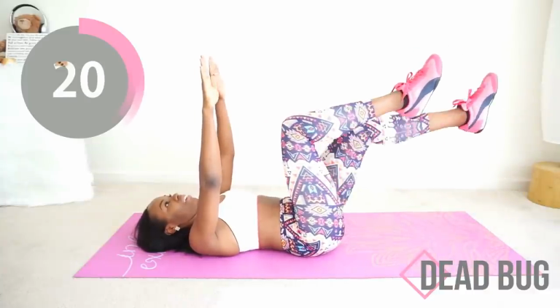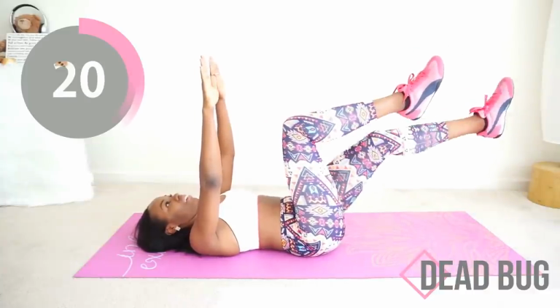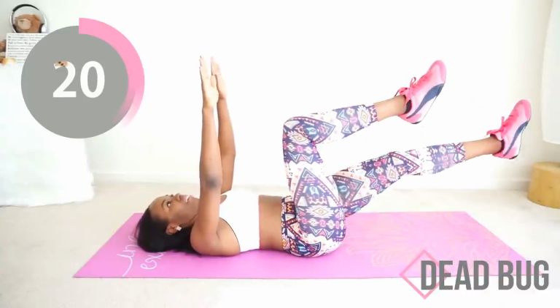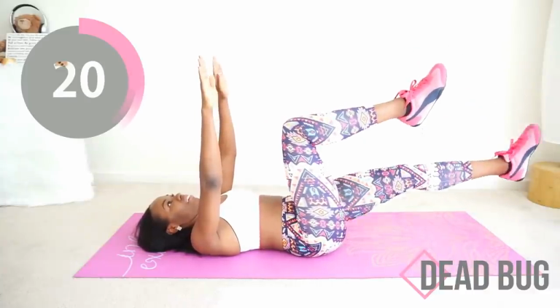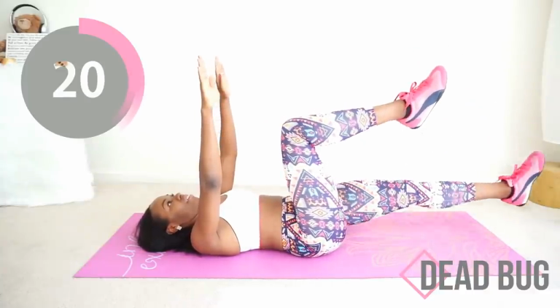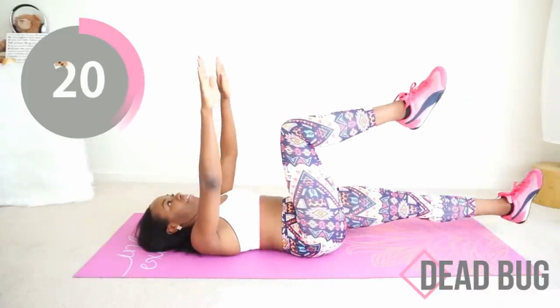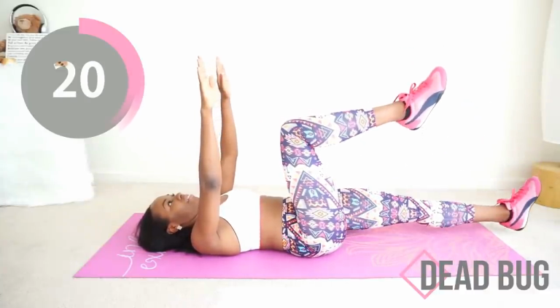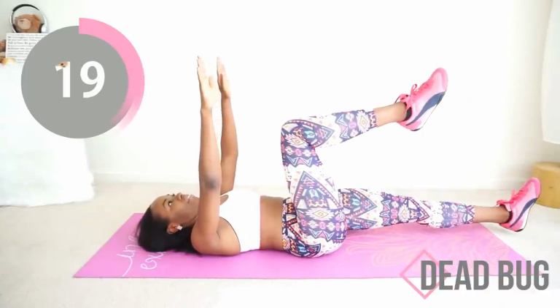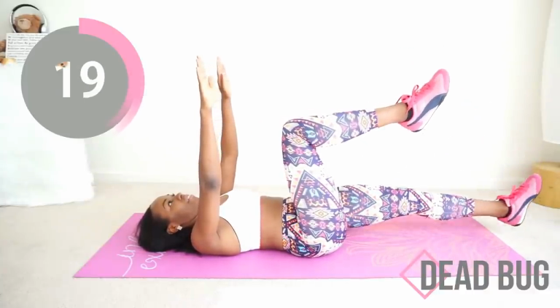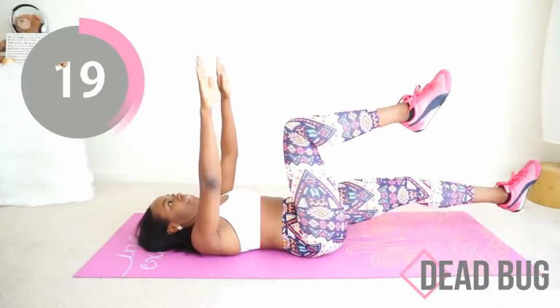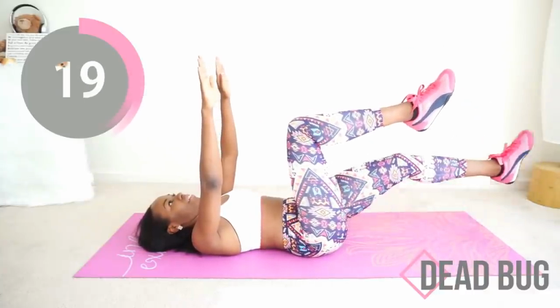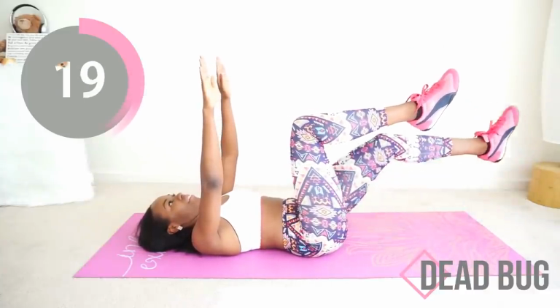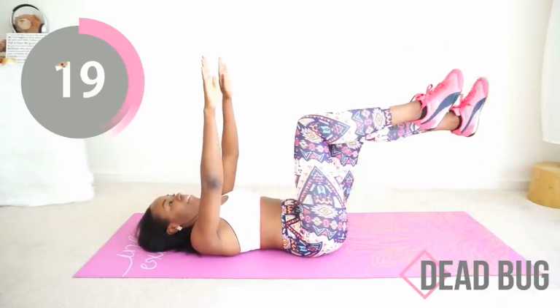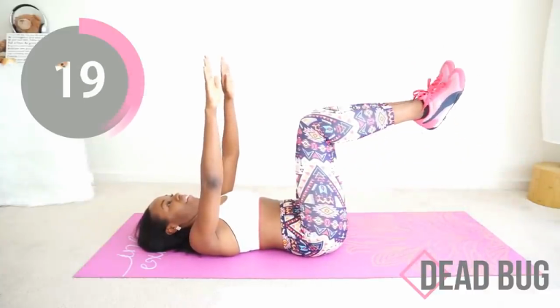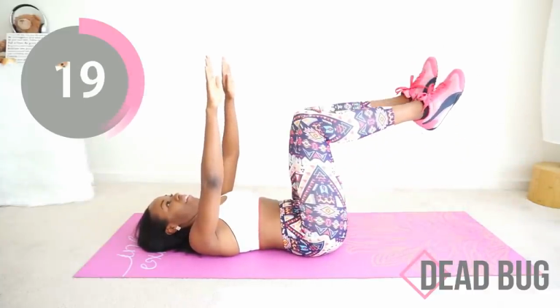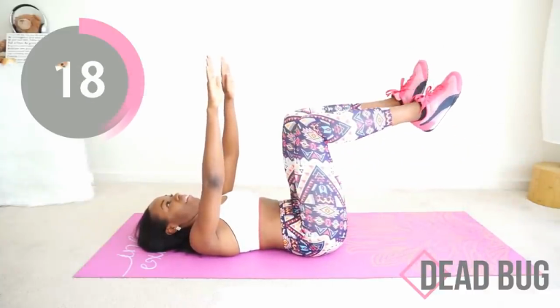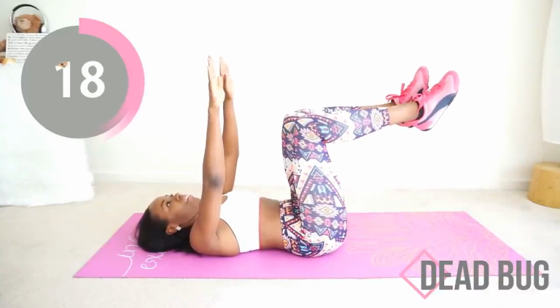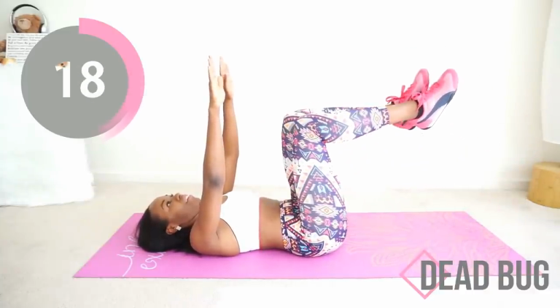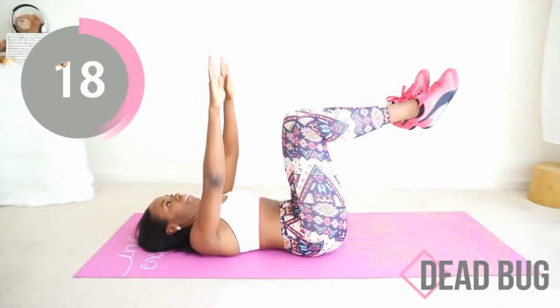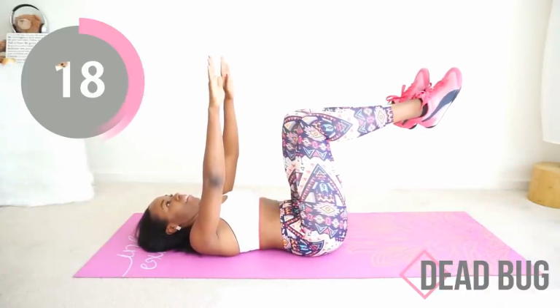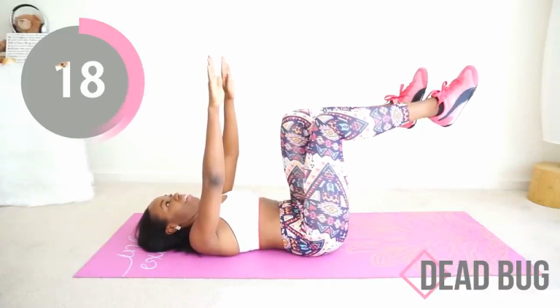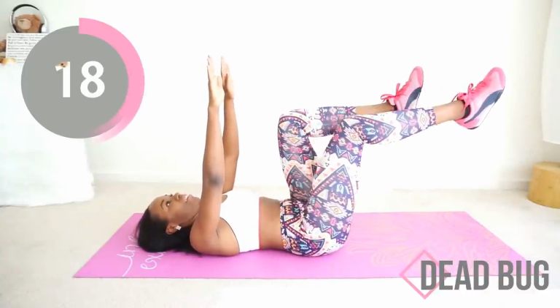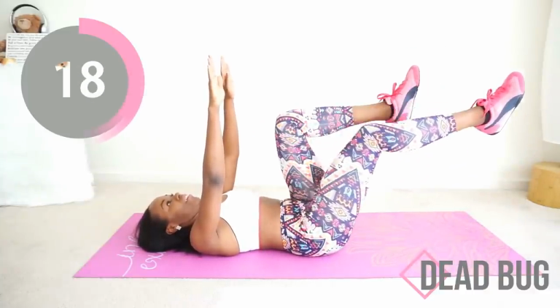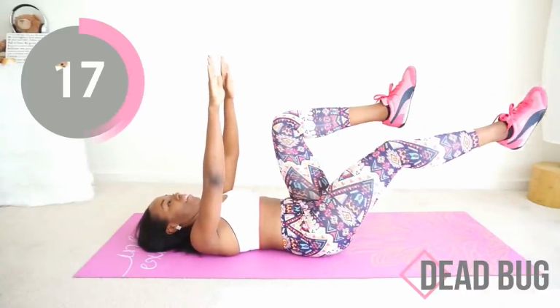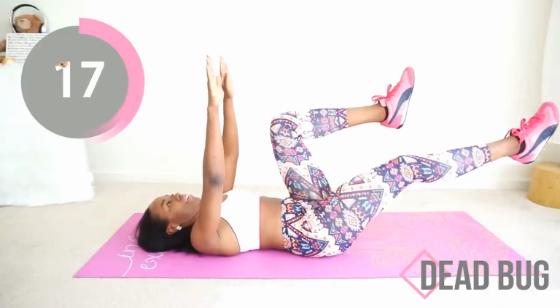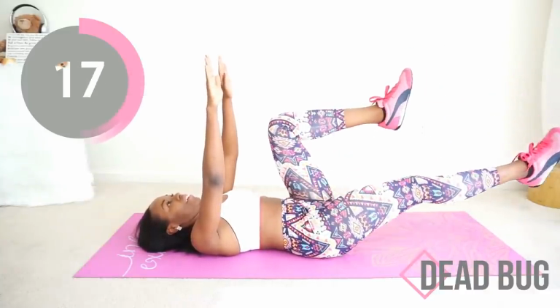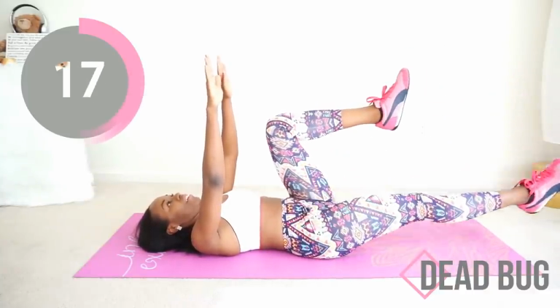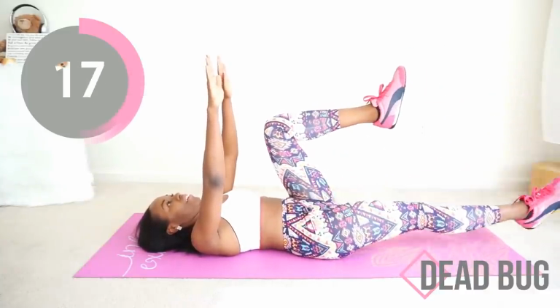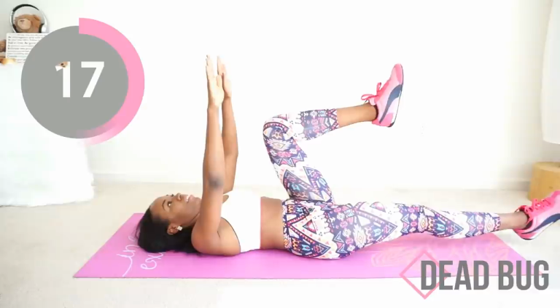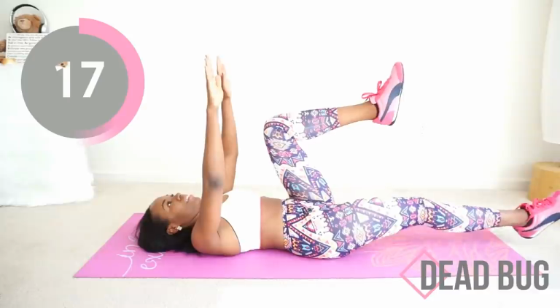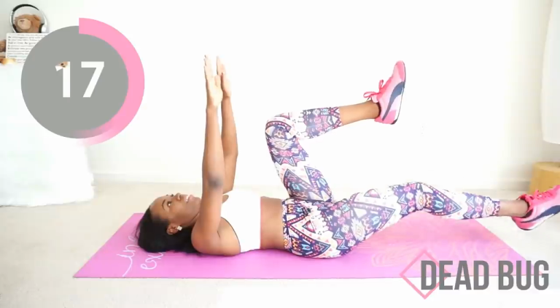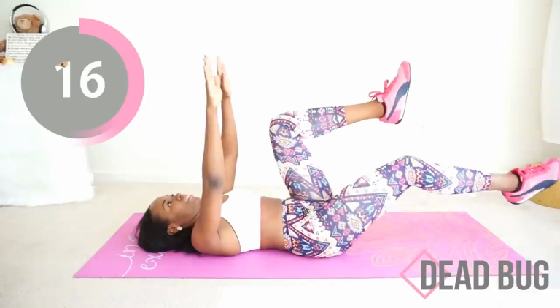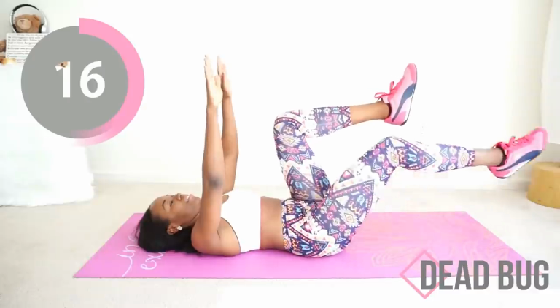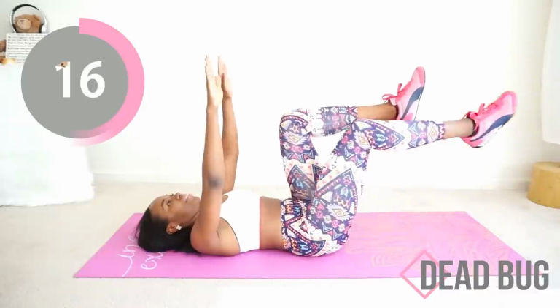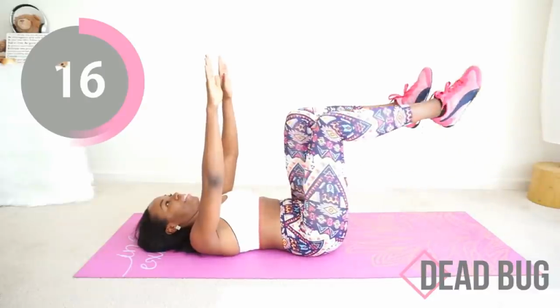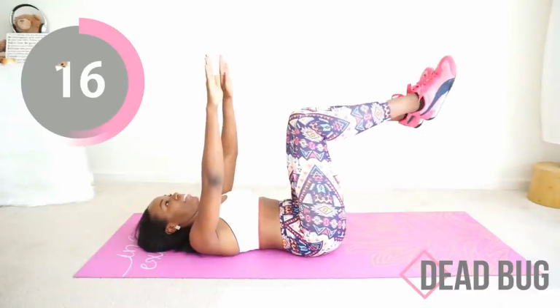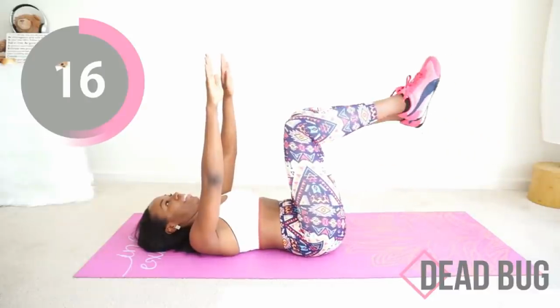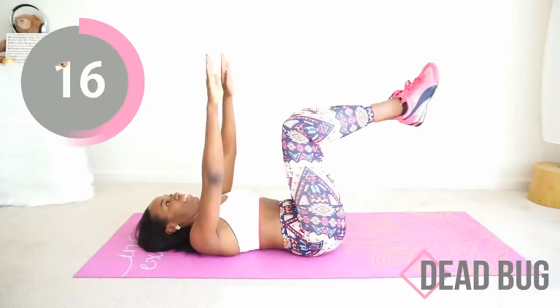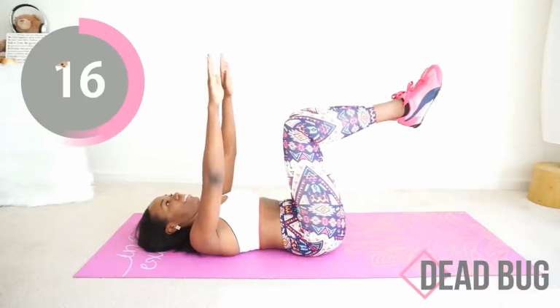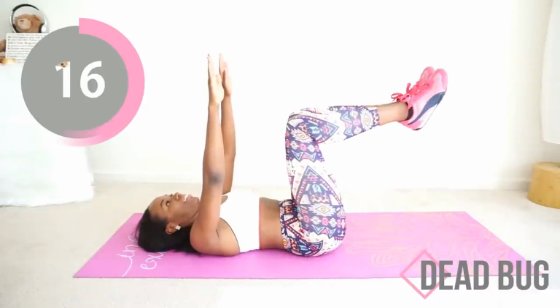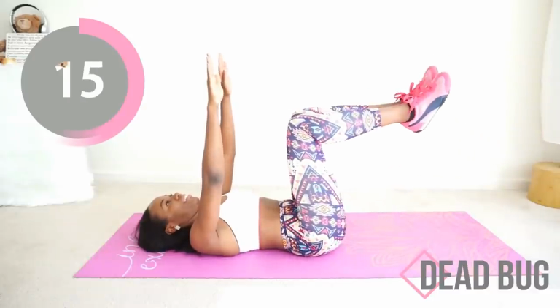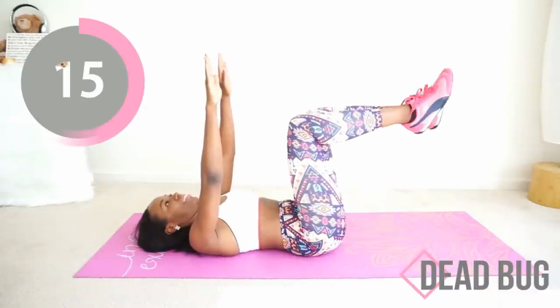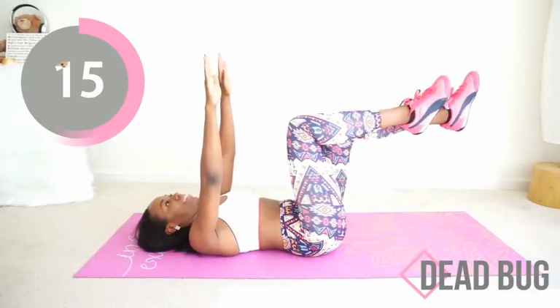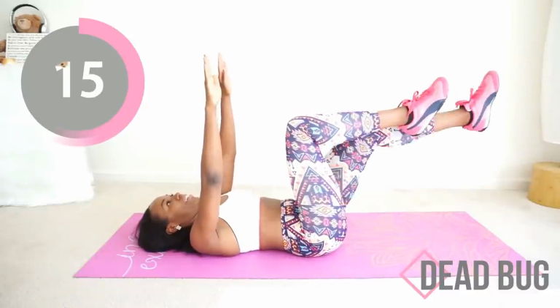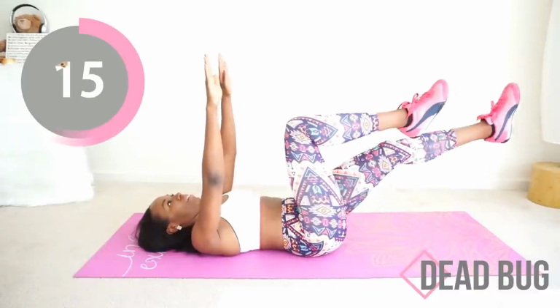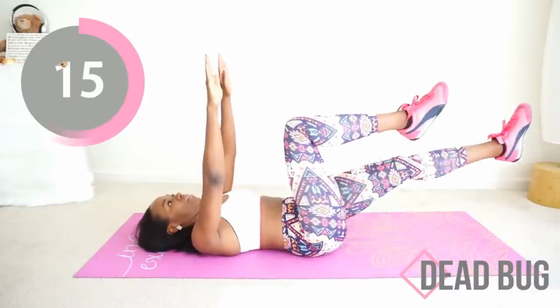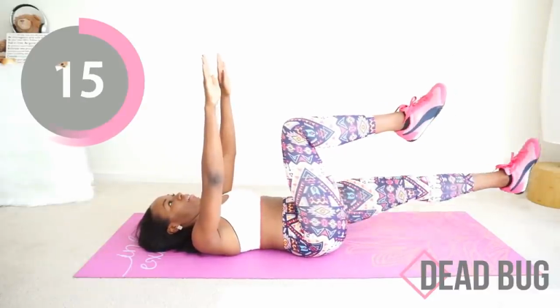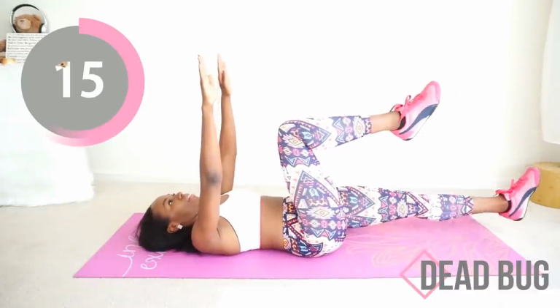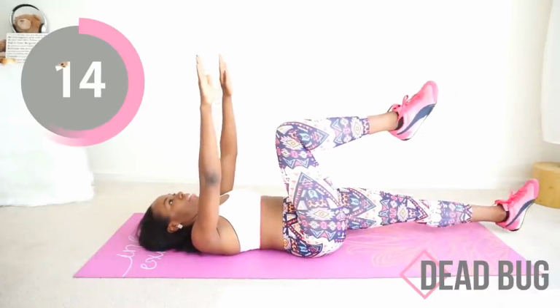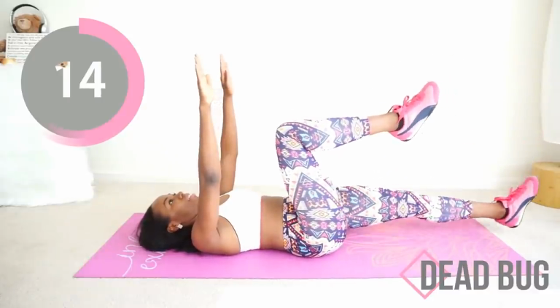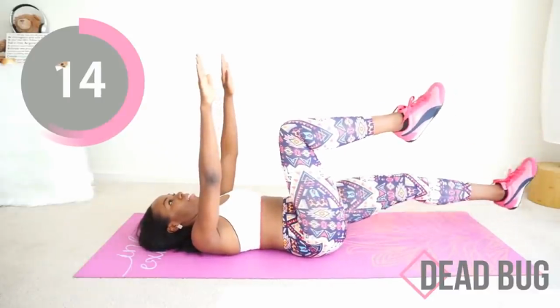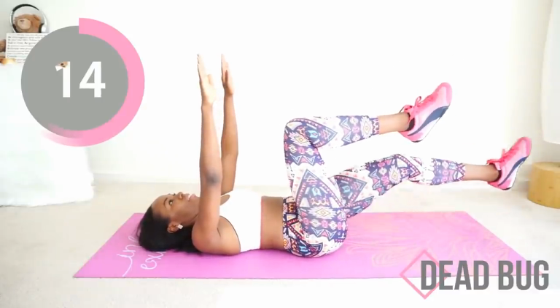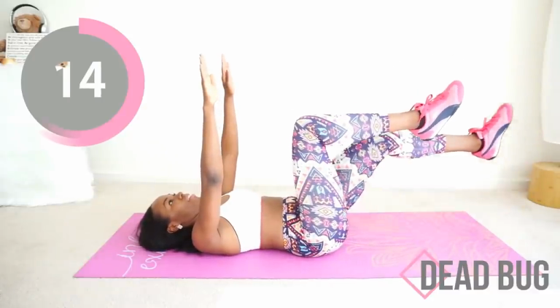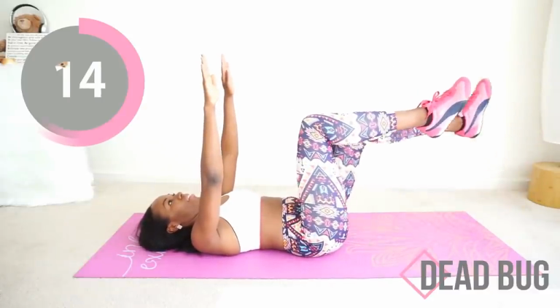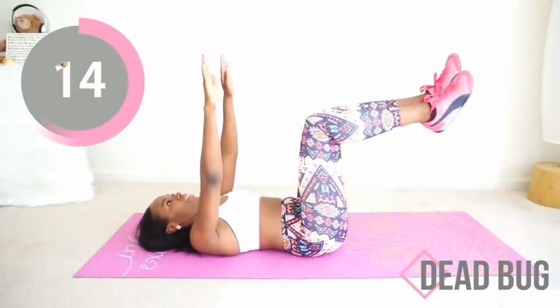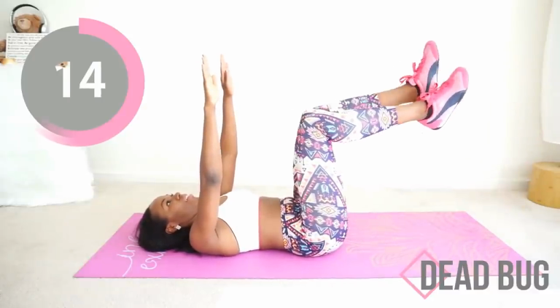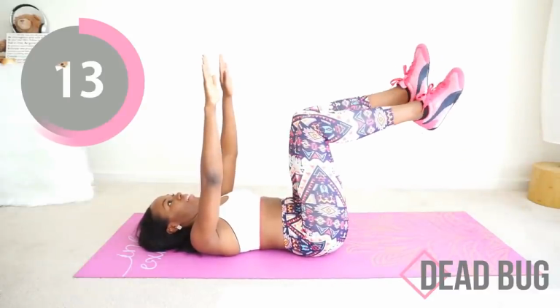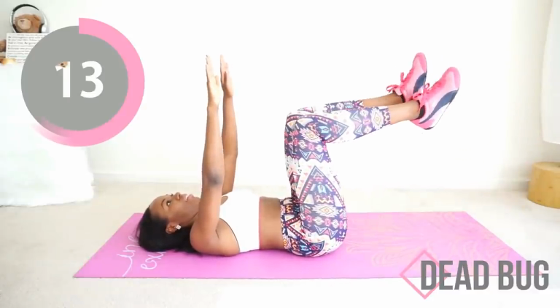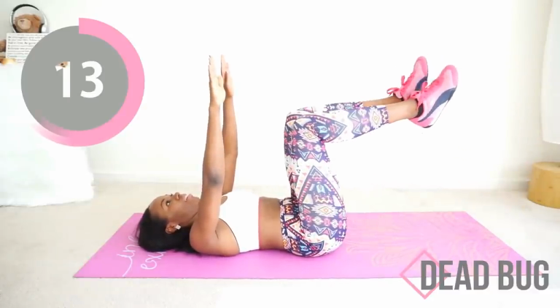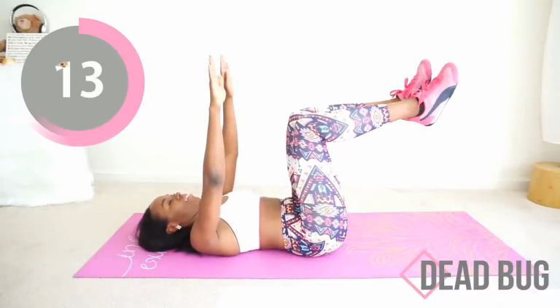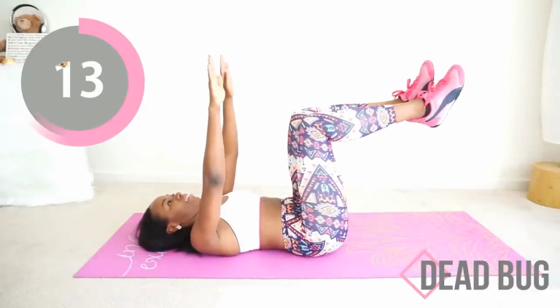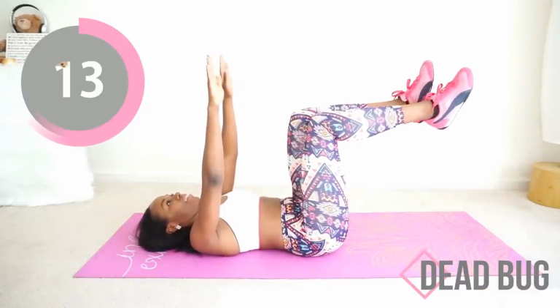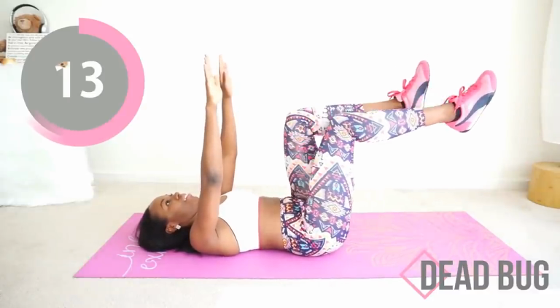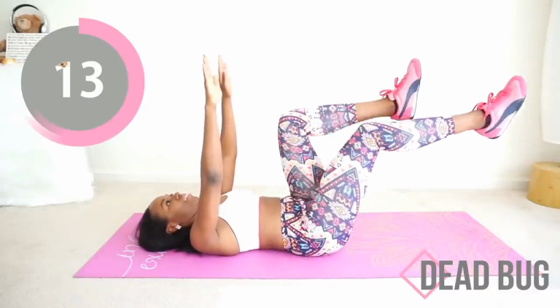If somebody walks into the room while you're doing this, just tell them you're playing a new game with your friend on the internet. Not weird, not weird, not weird at all.